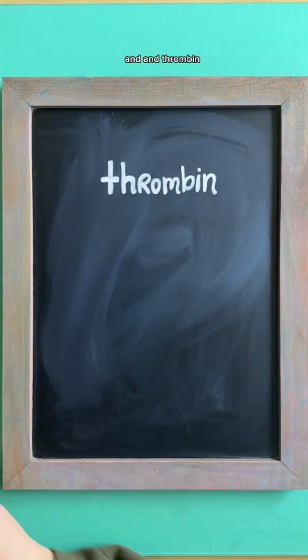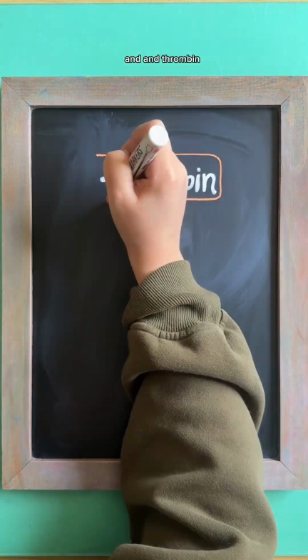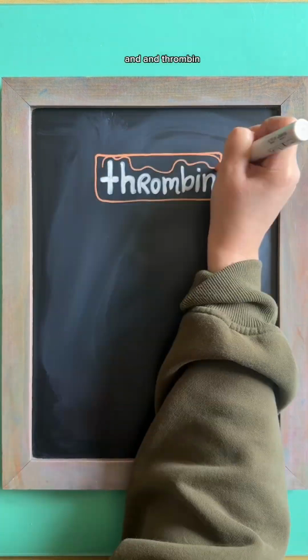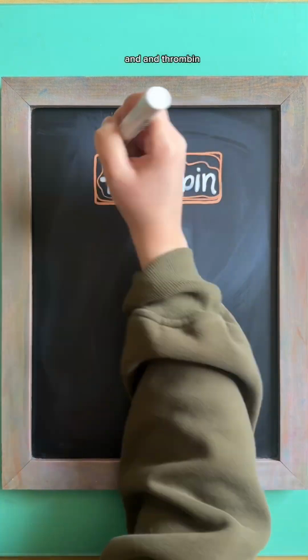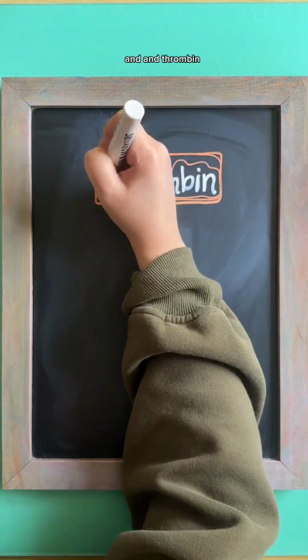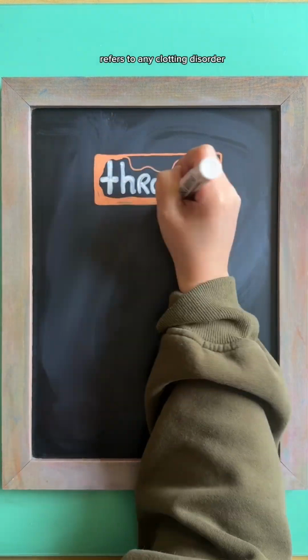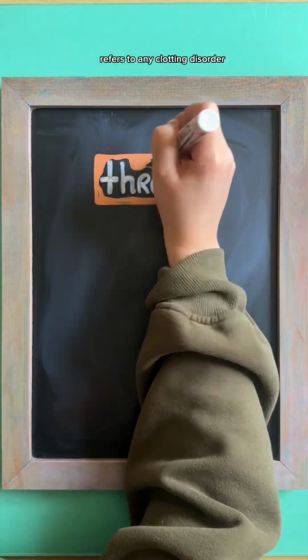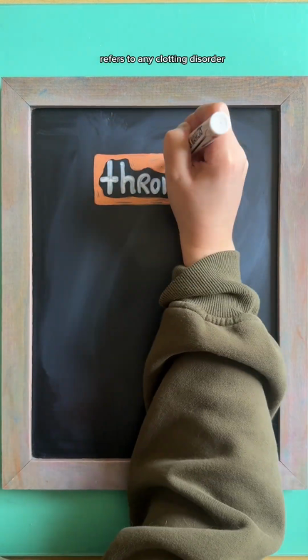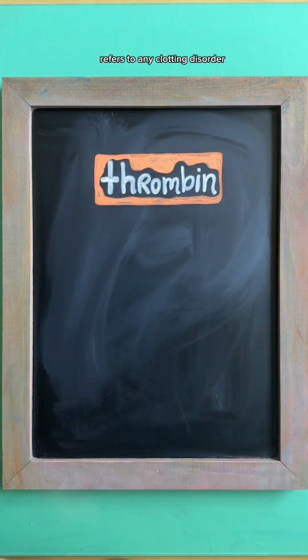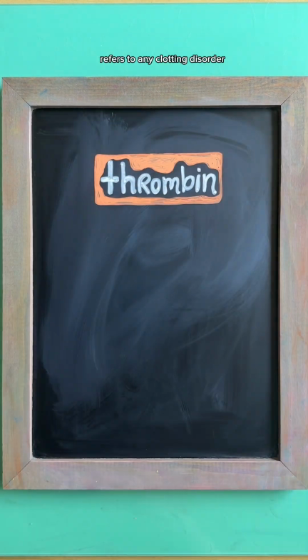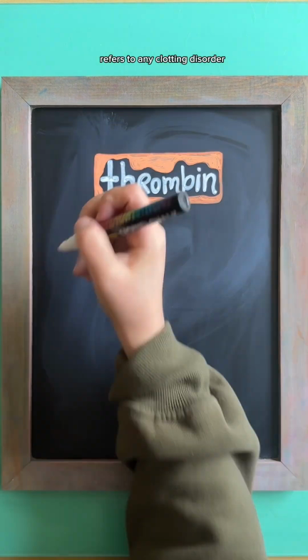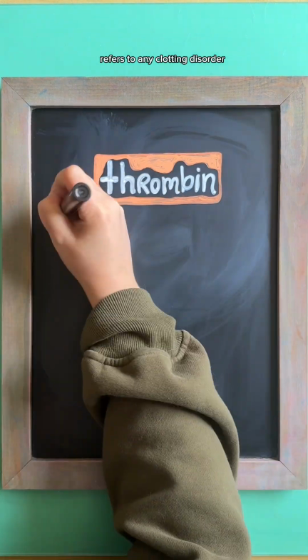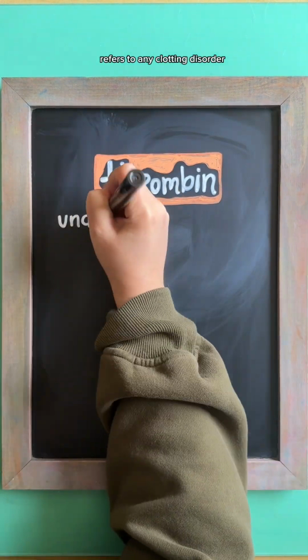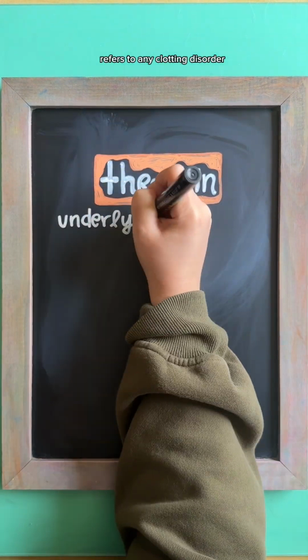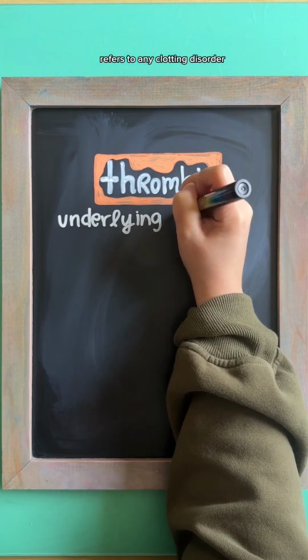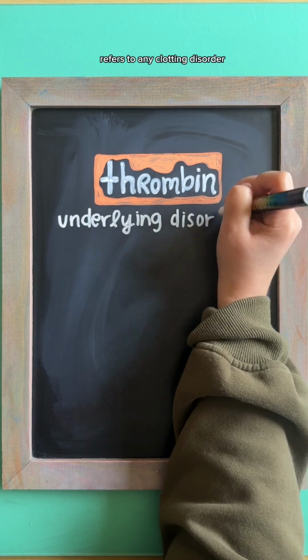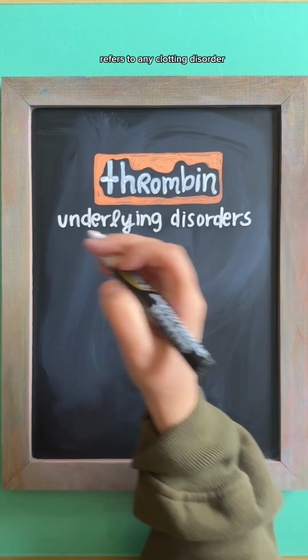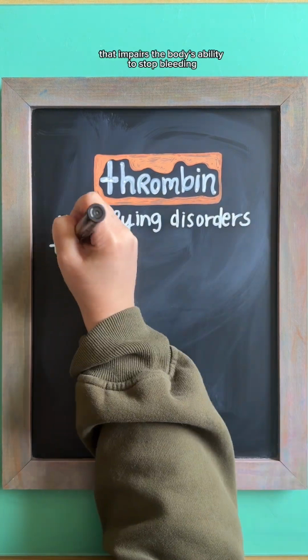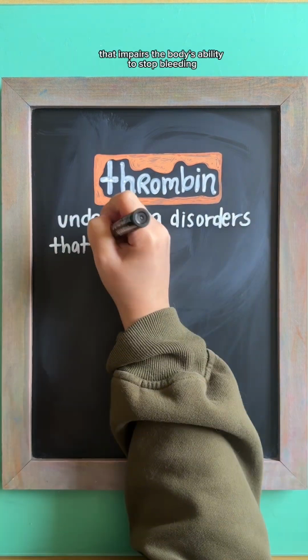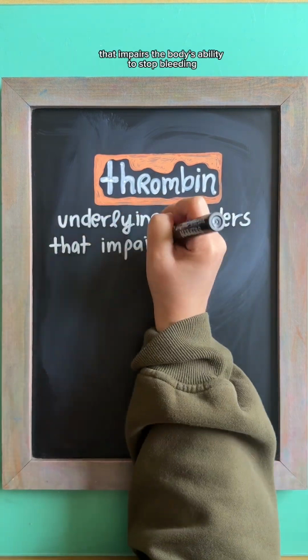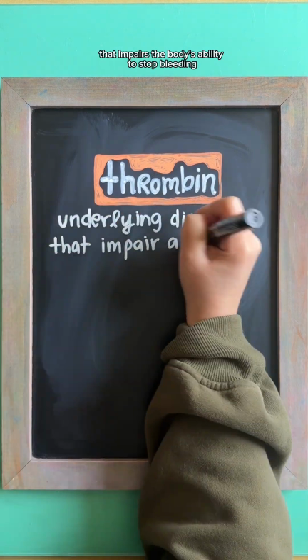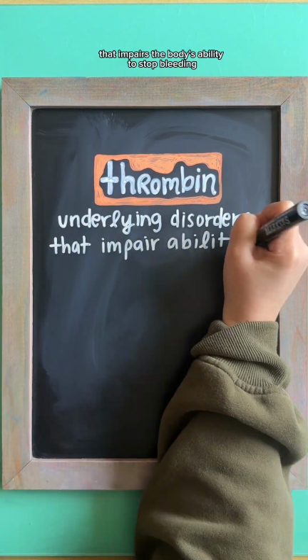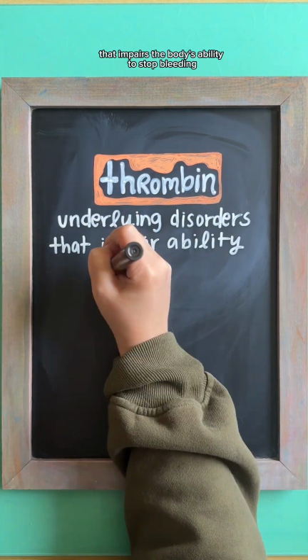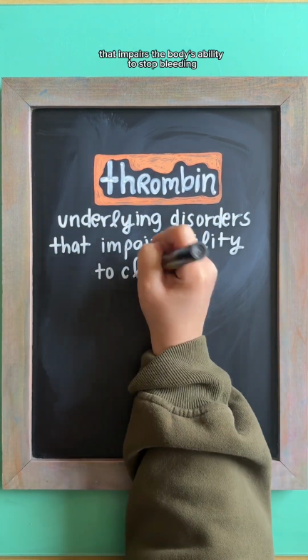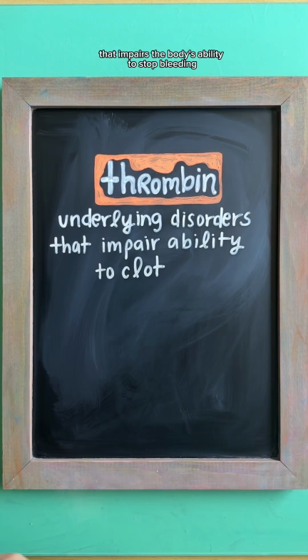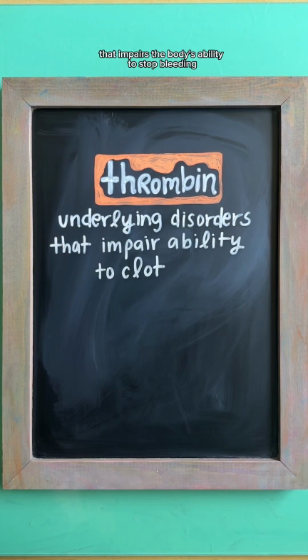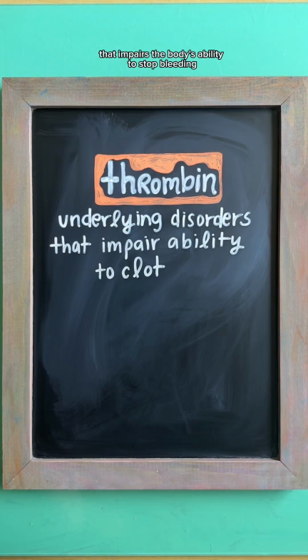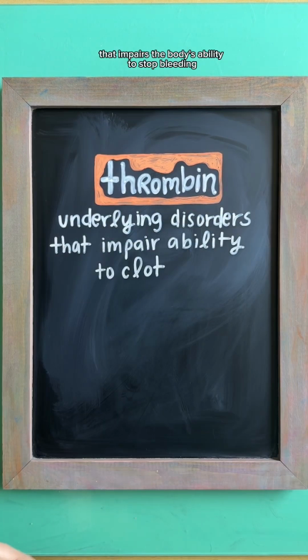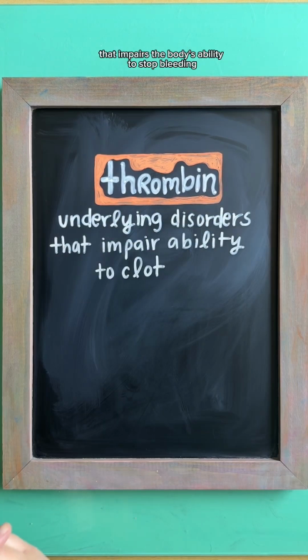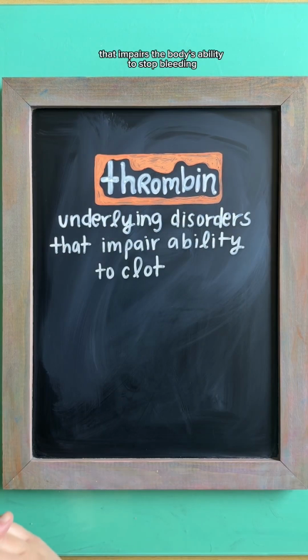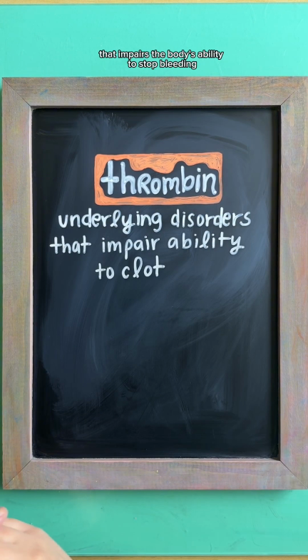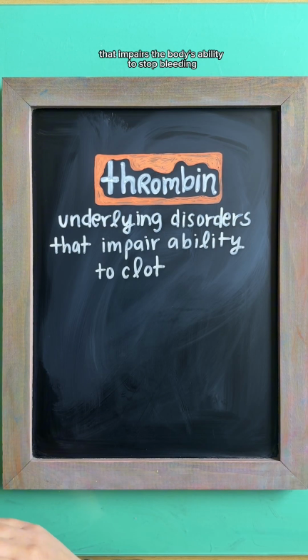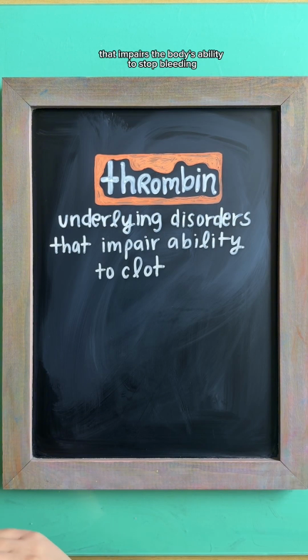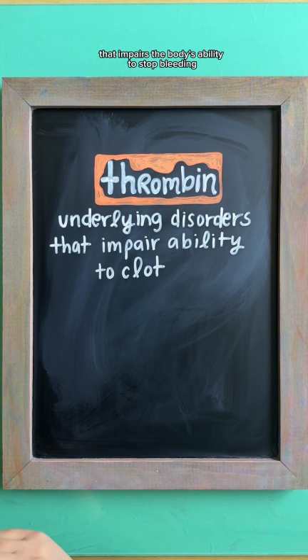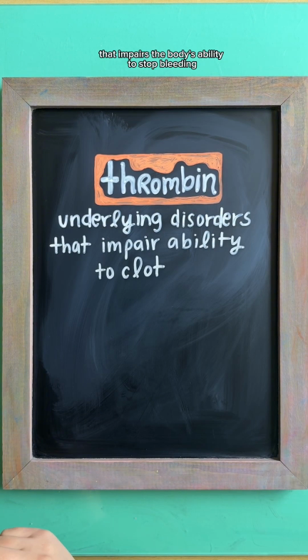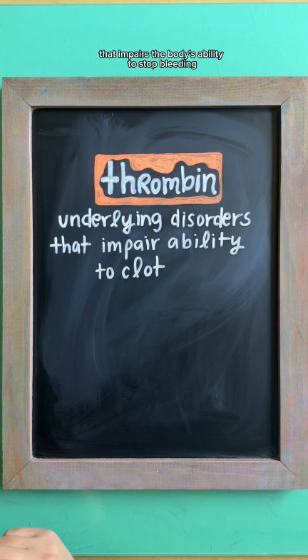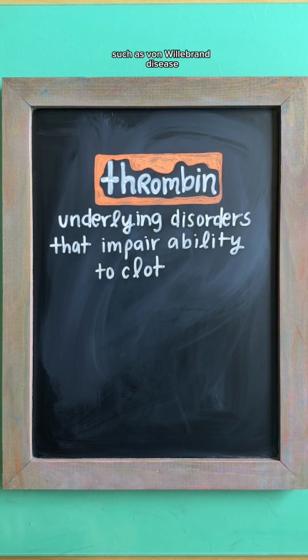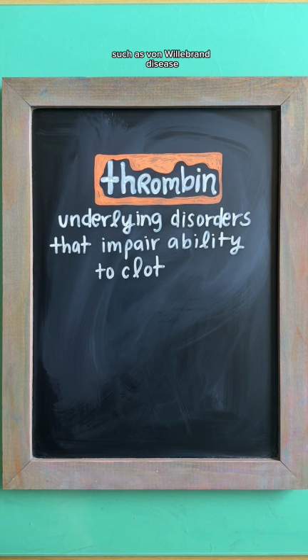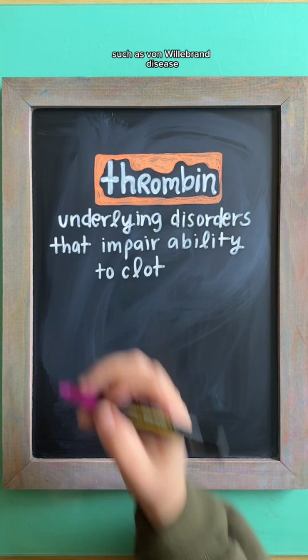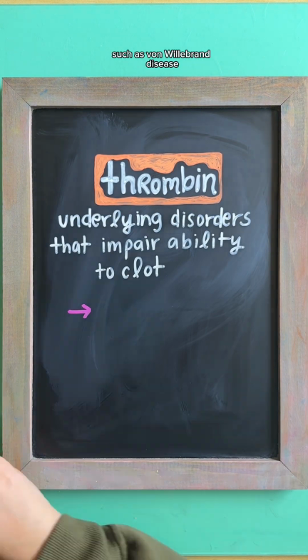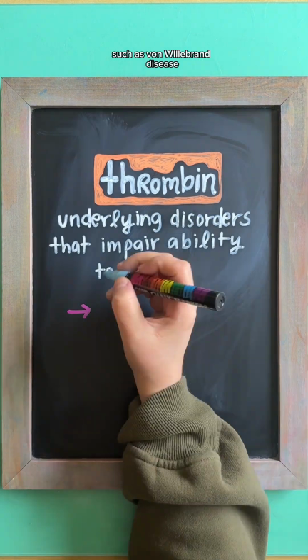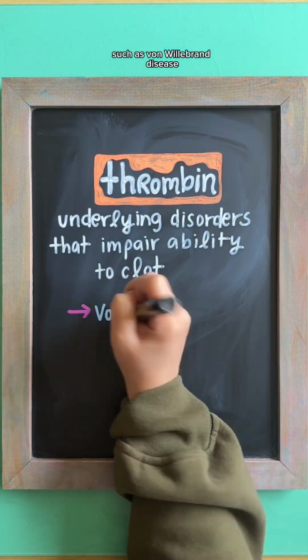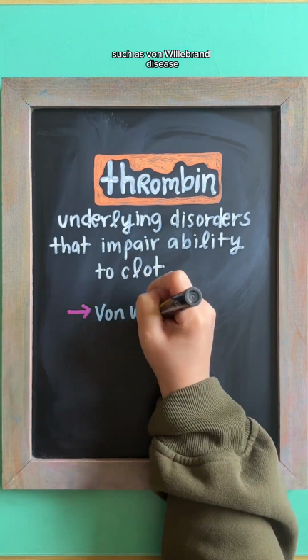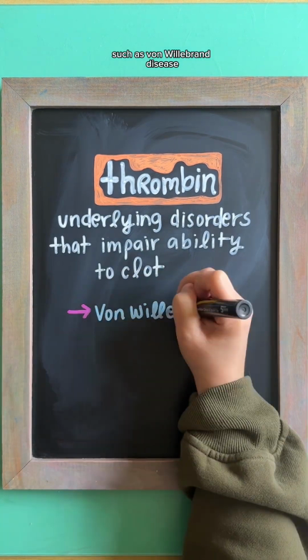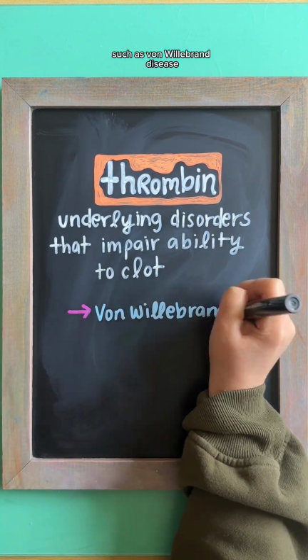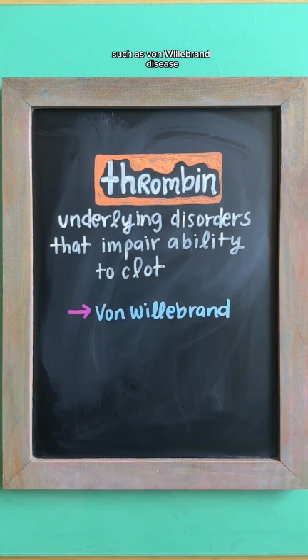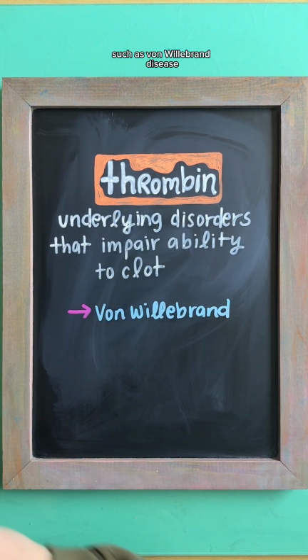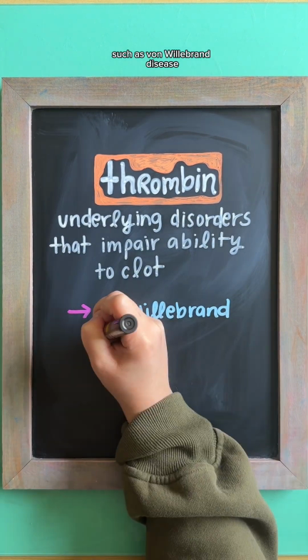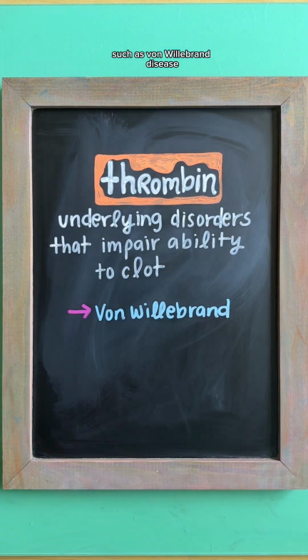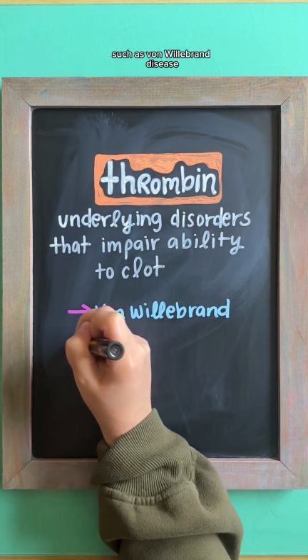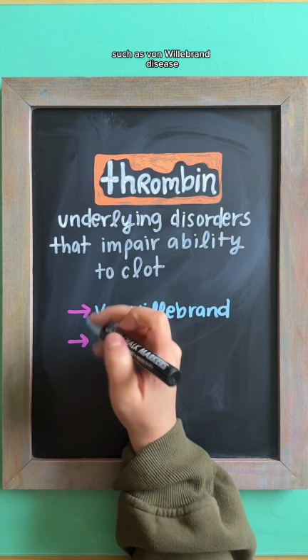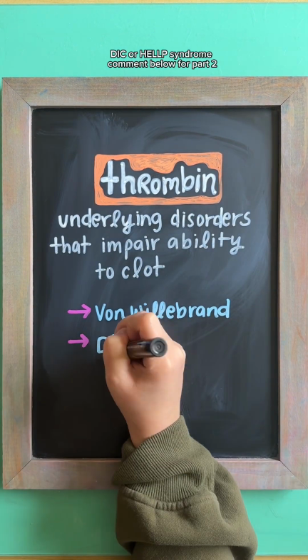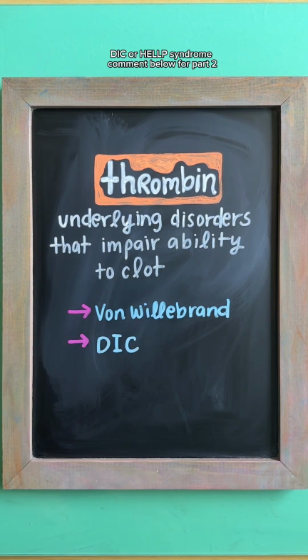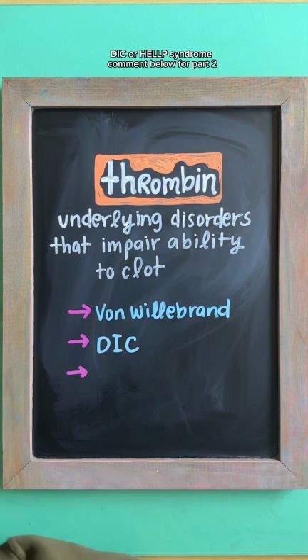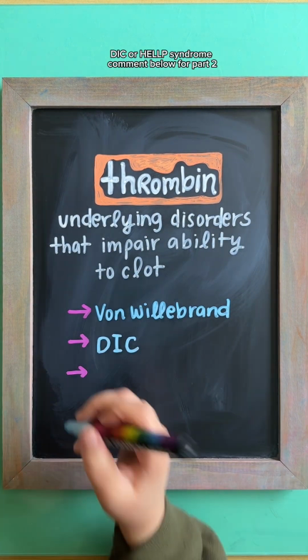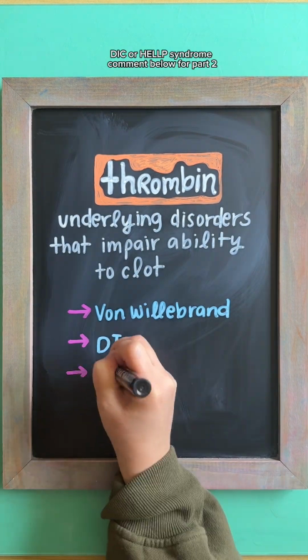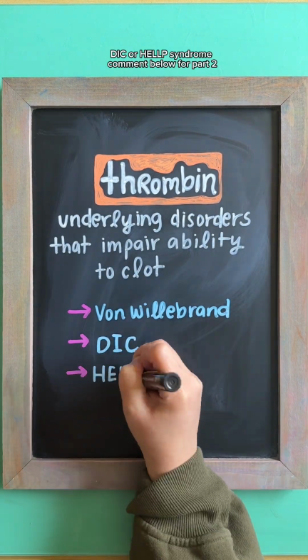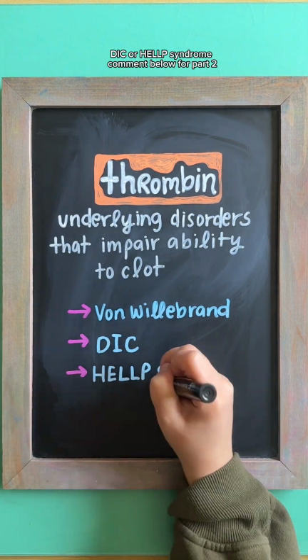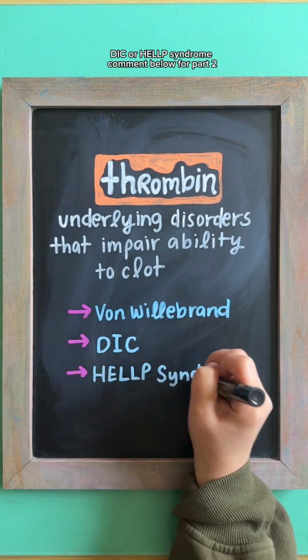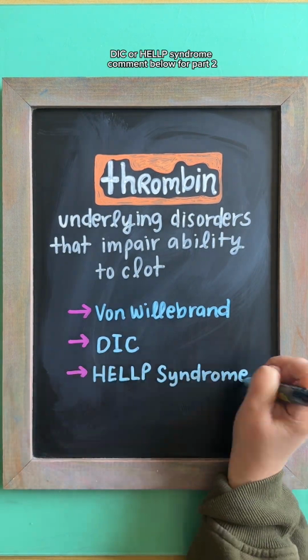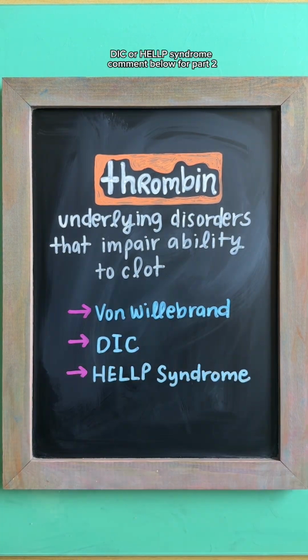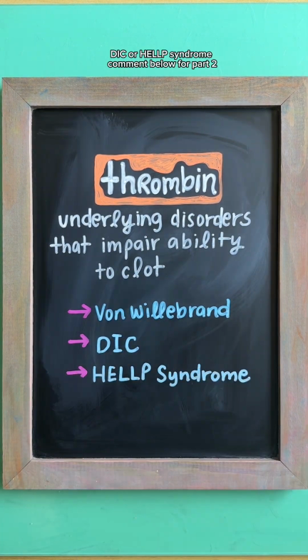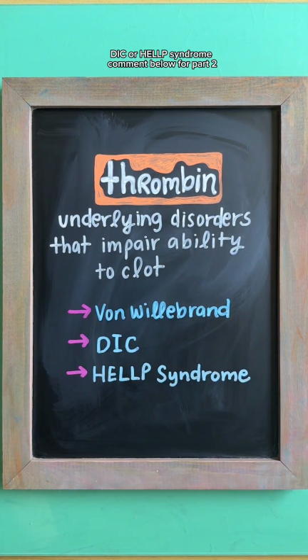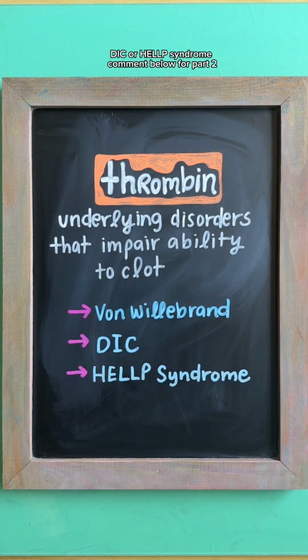And thrombin refers to any clotting disorder that impairs the body's ability to stop bleeding, such as von Willebrand disease, DIC, or HELLP syndrome.